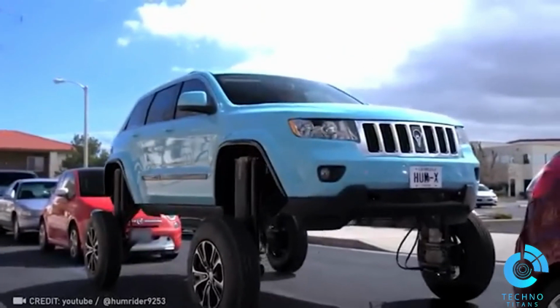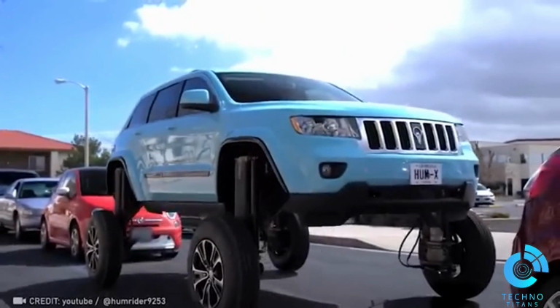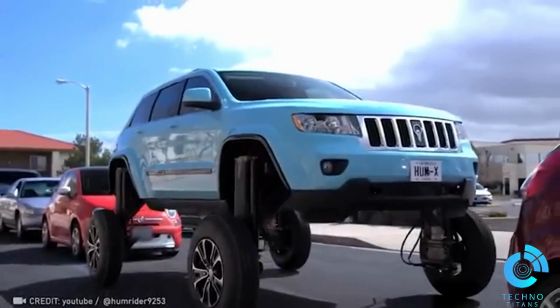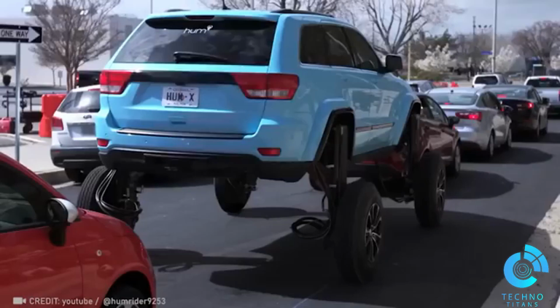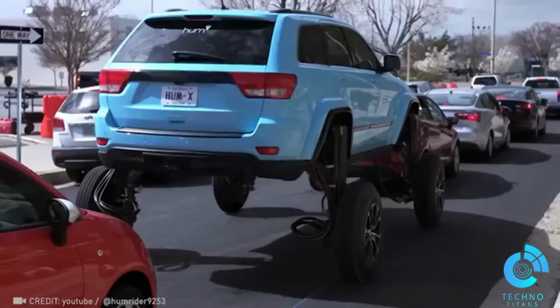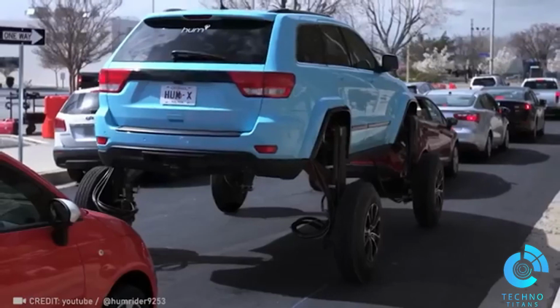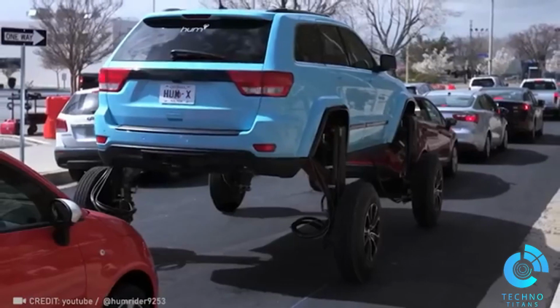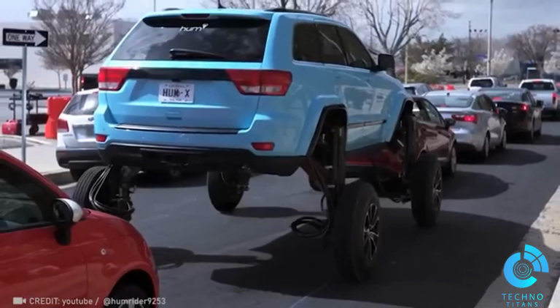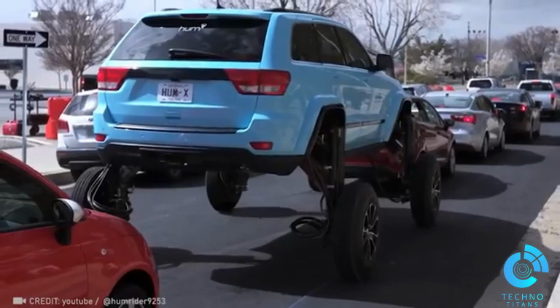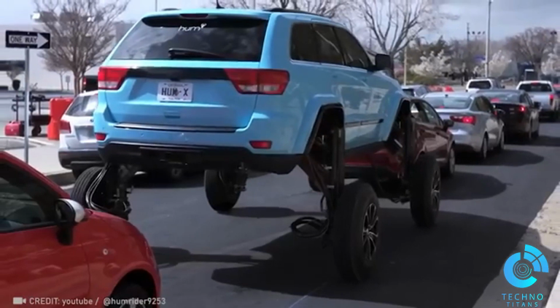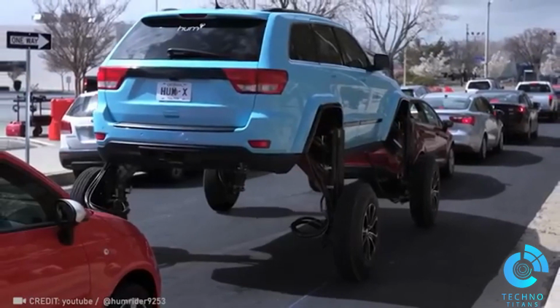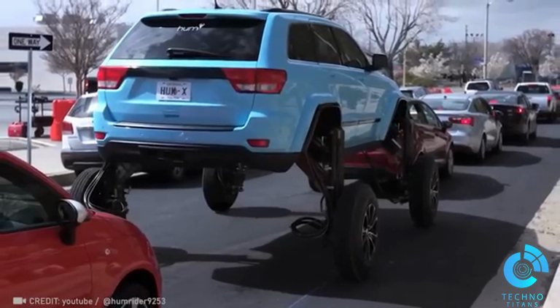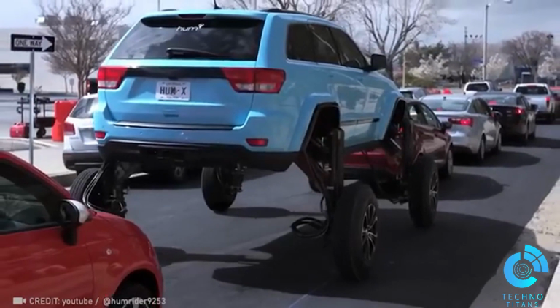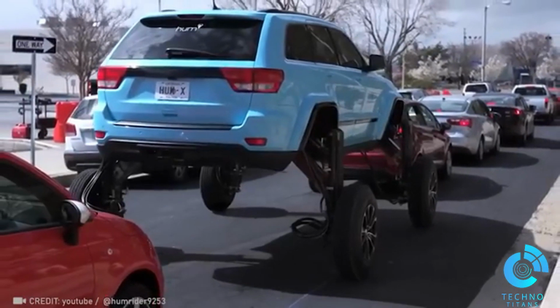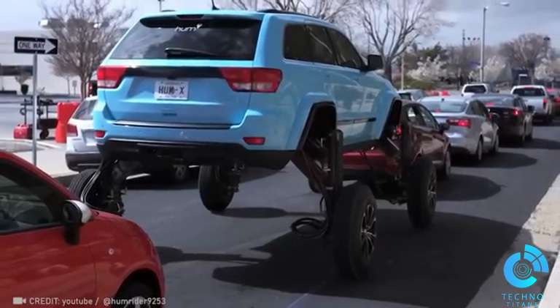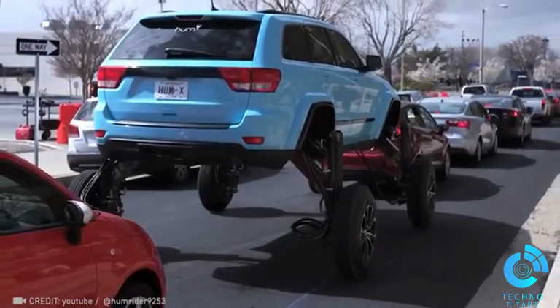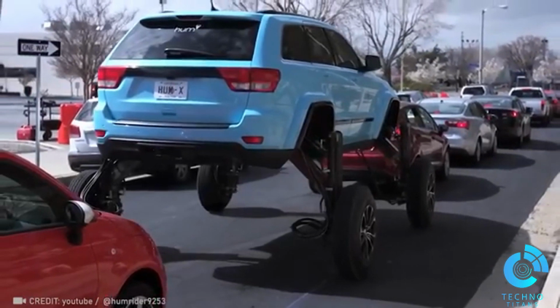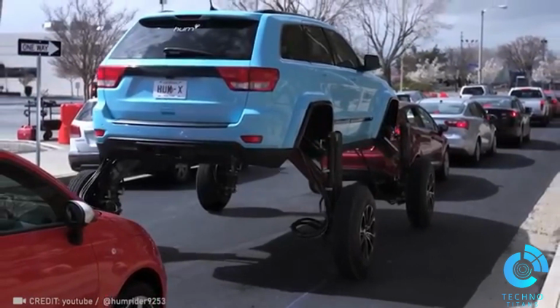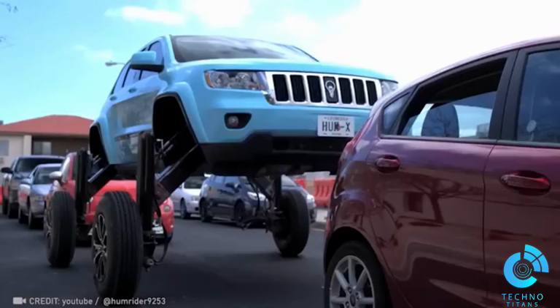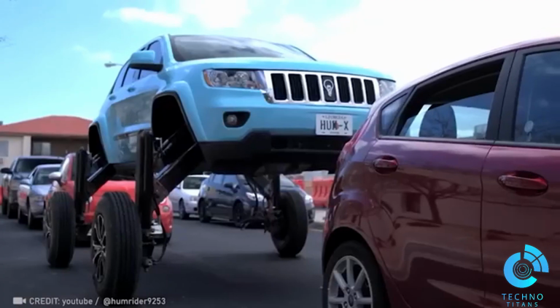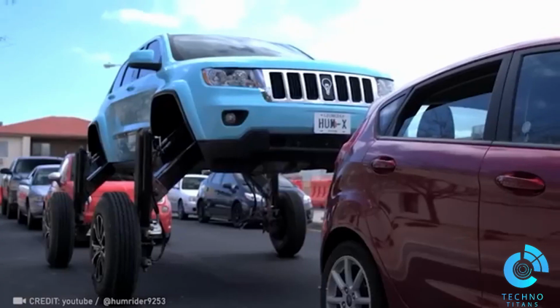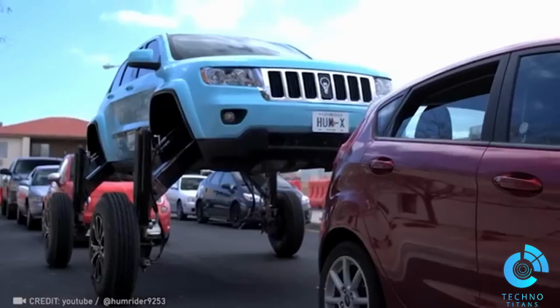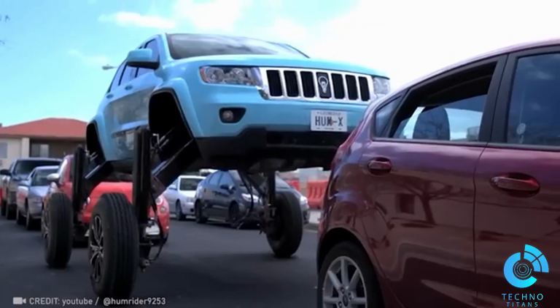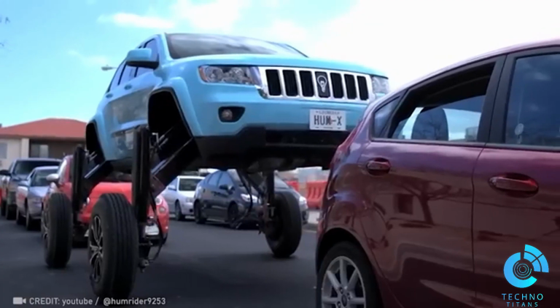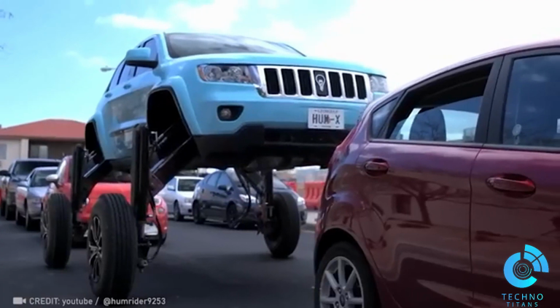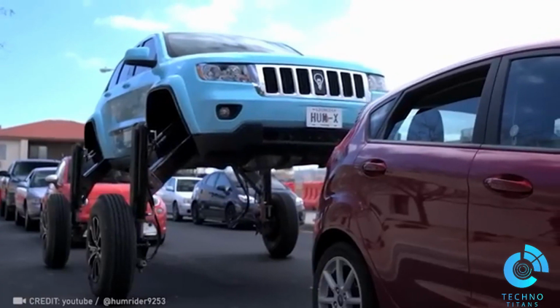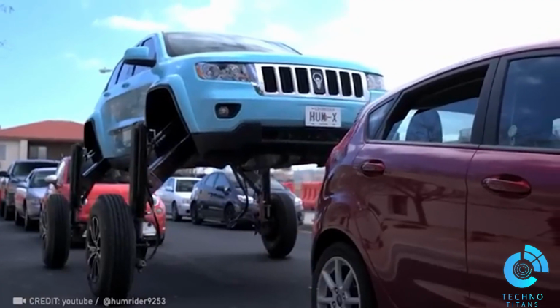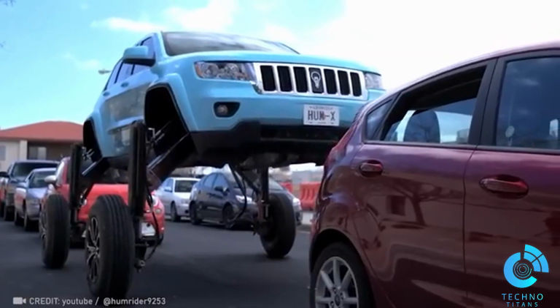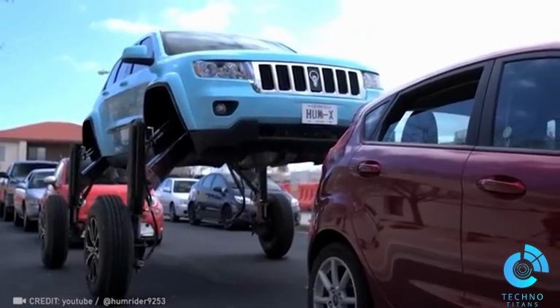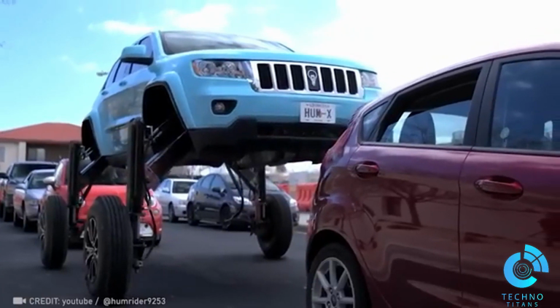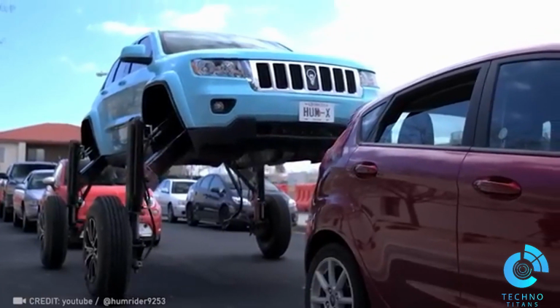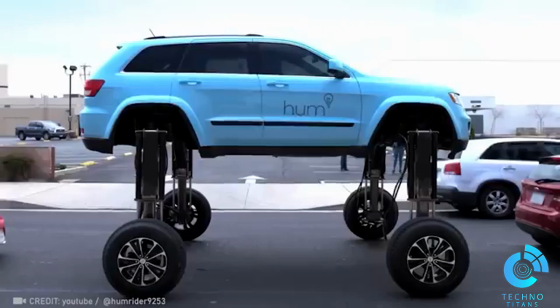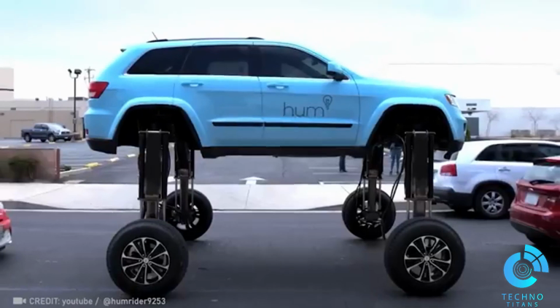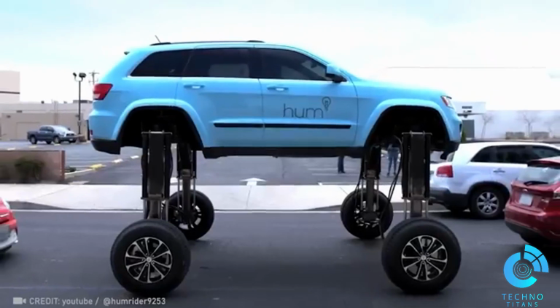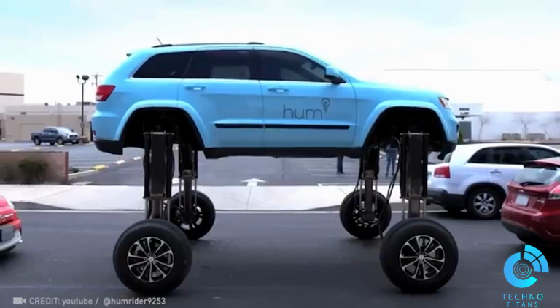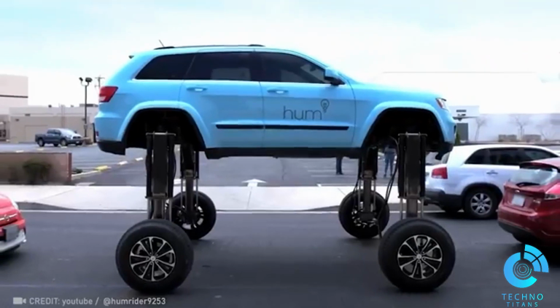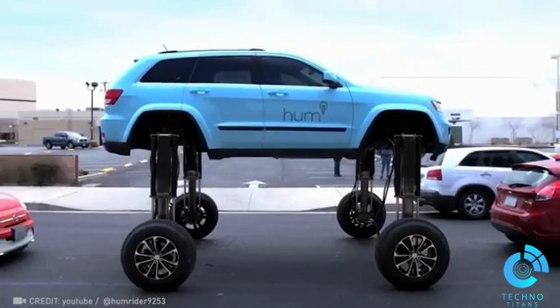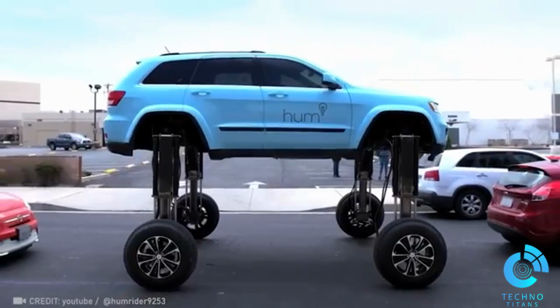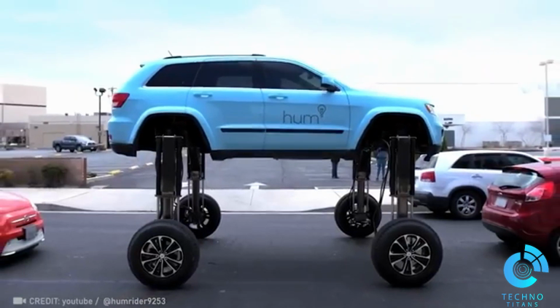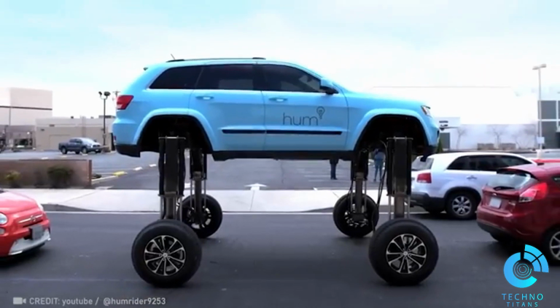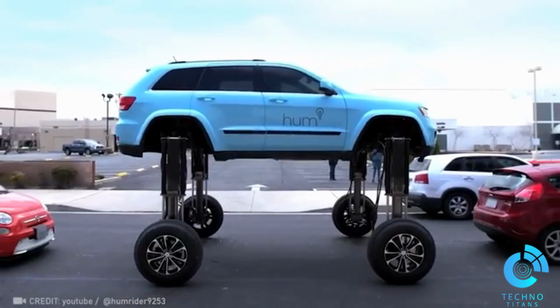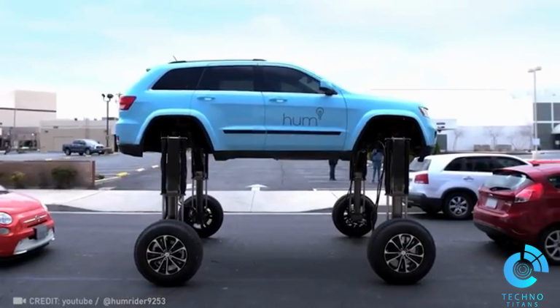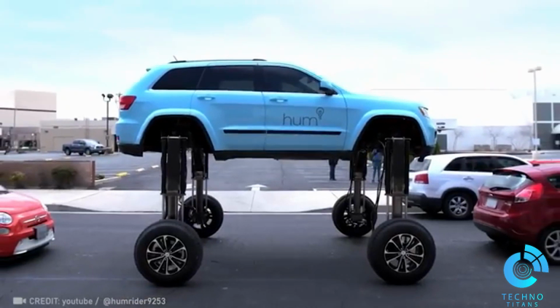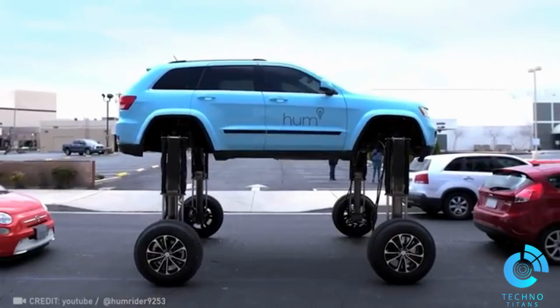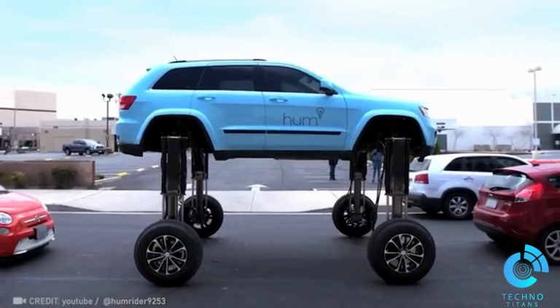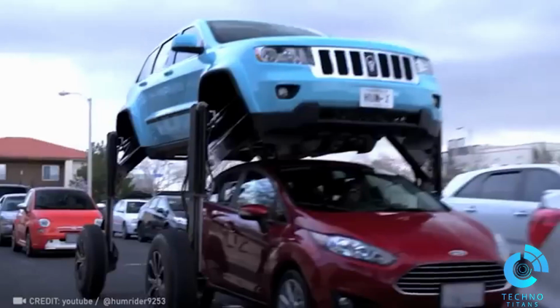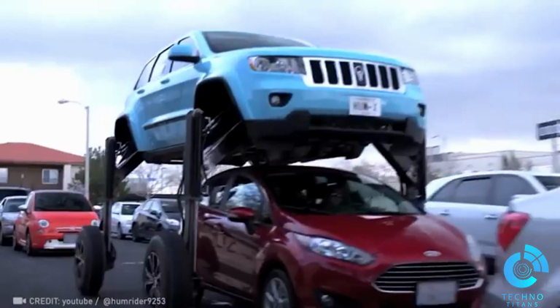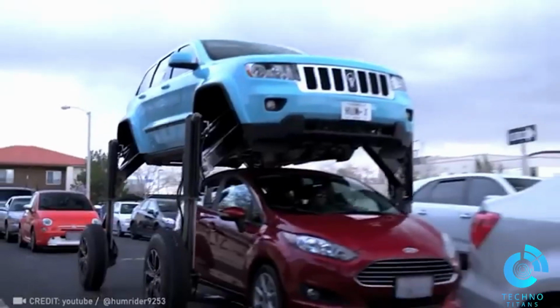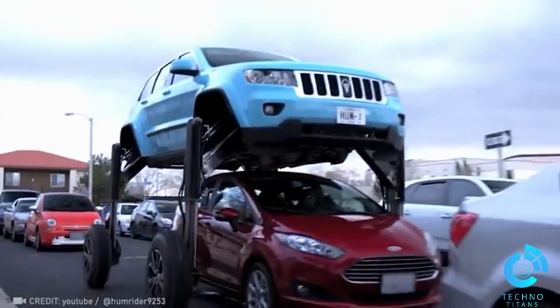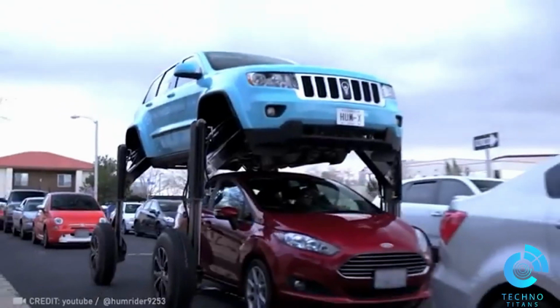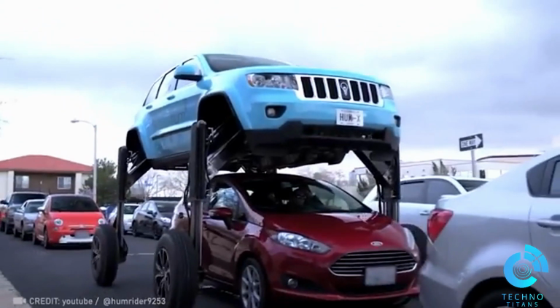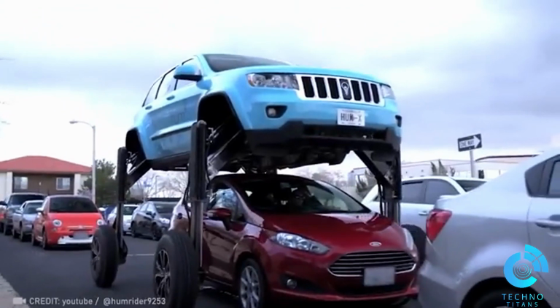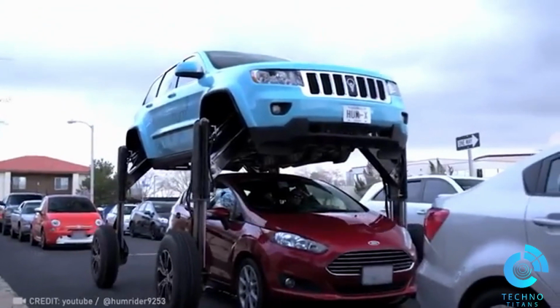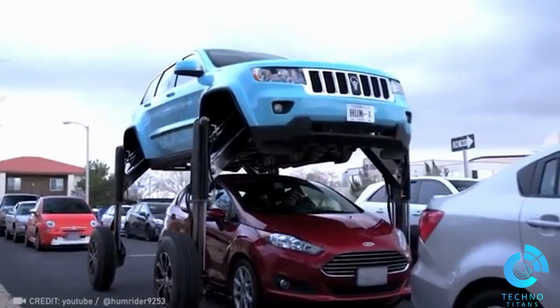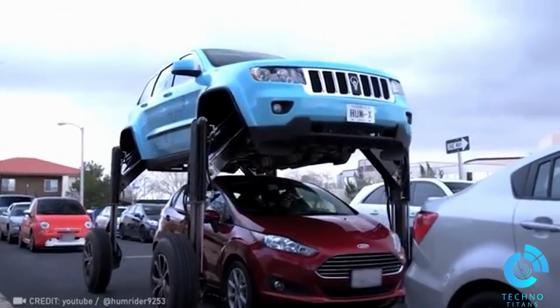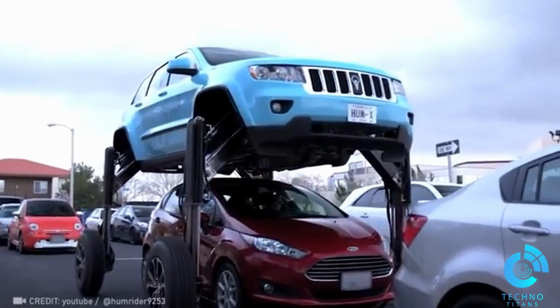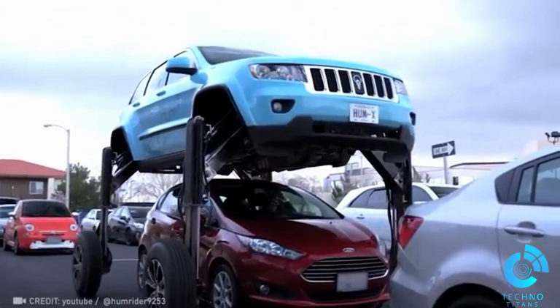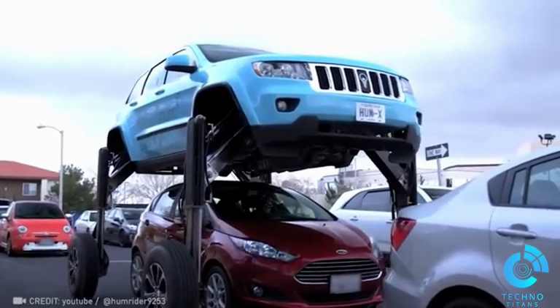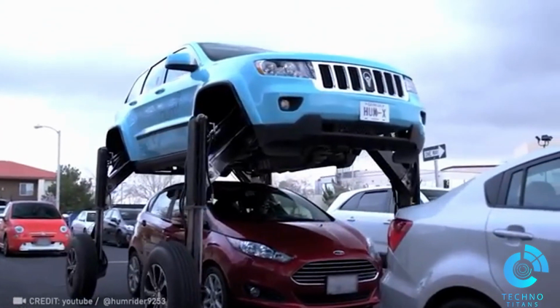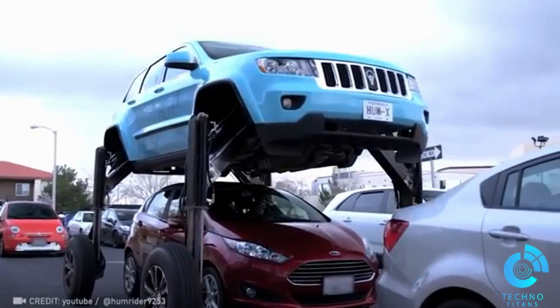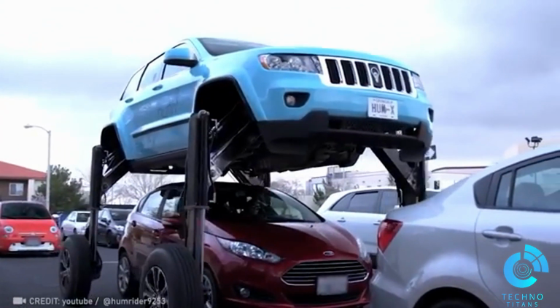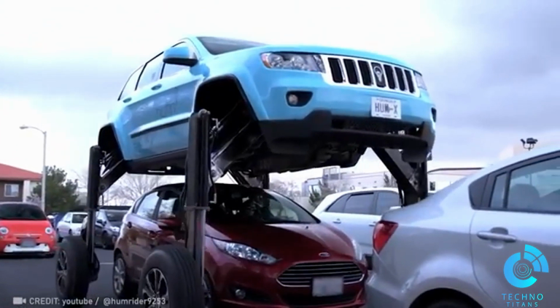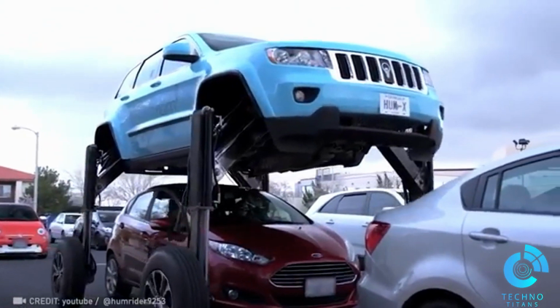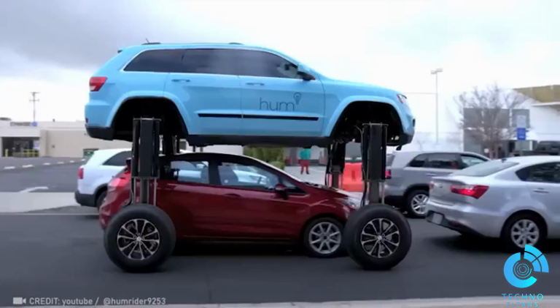Are you fed up with the traffic grind? With the press of a button on the HumRider, you can wave goodbye to everyone behind you.